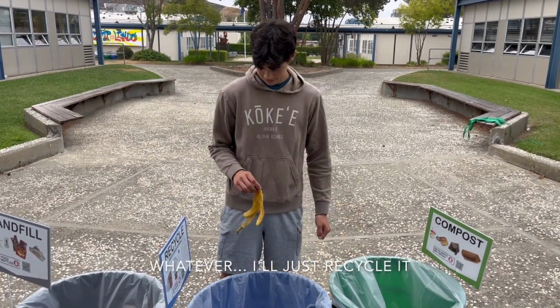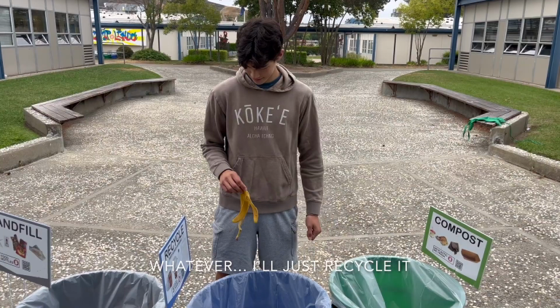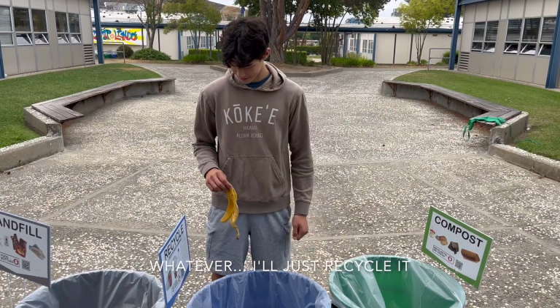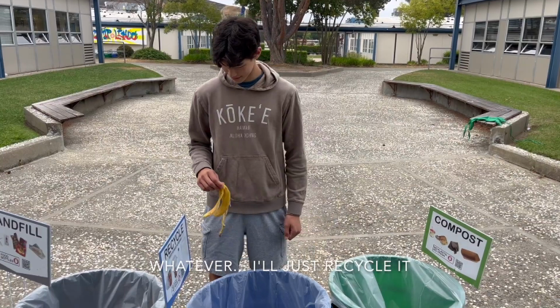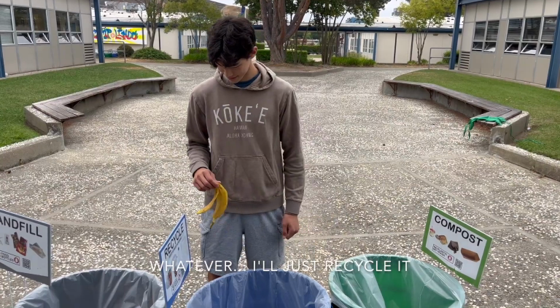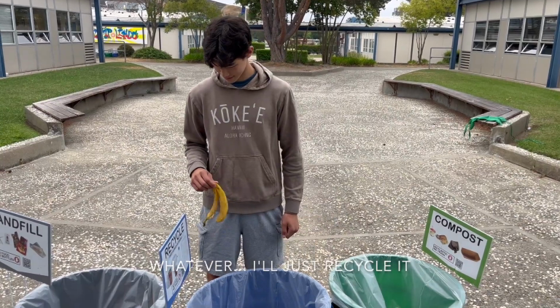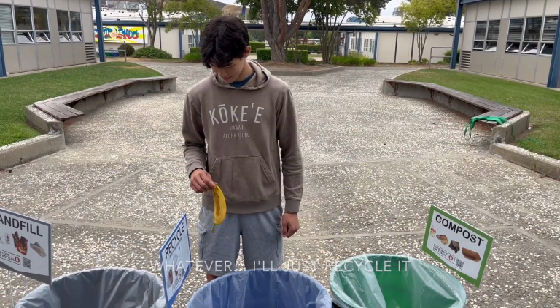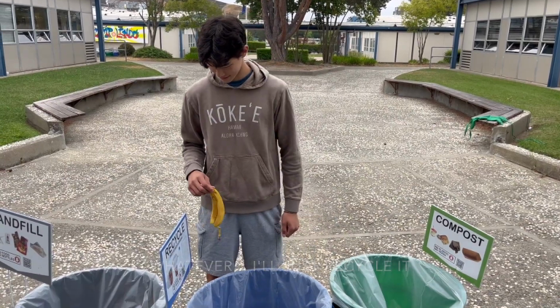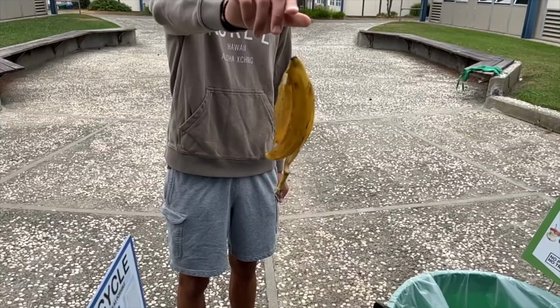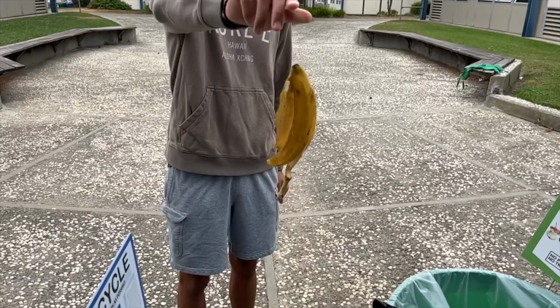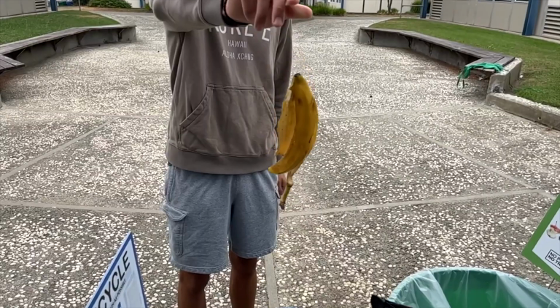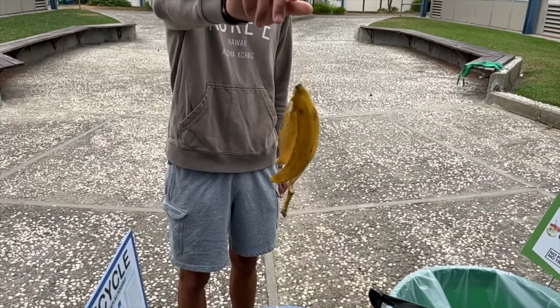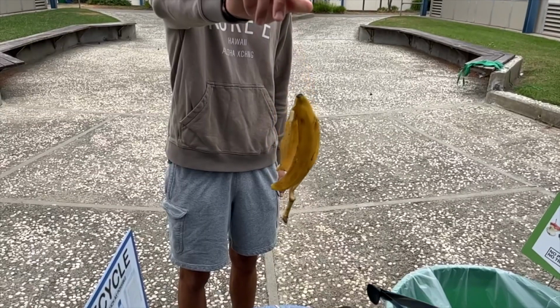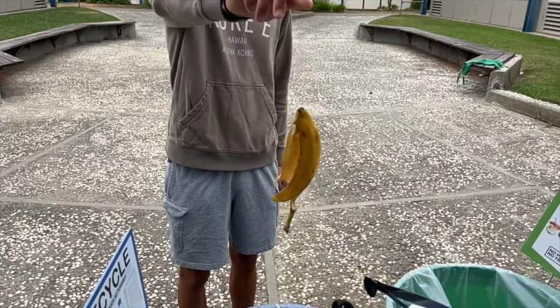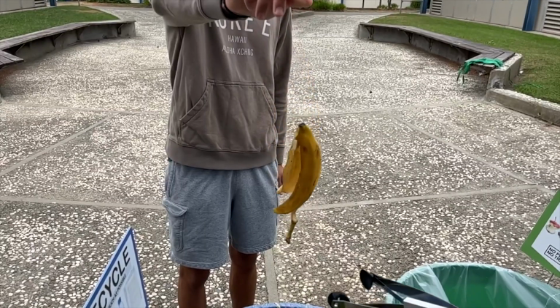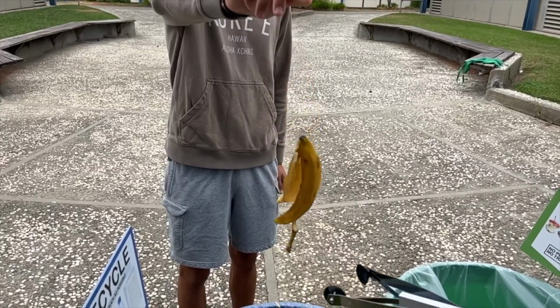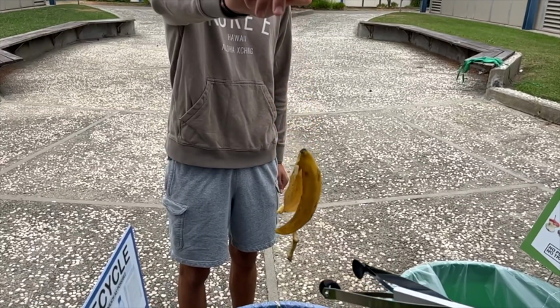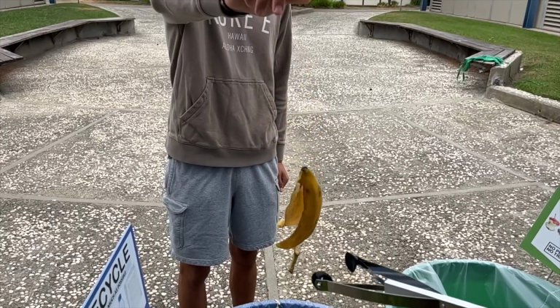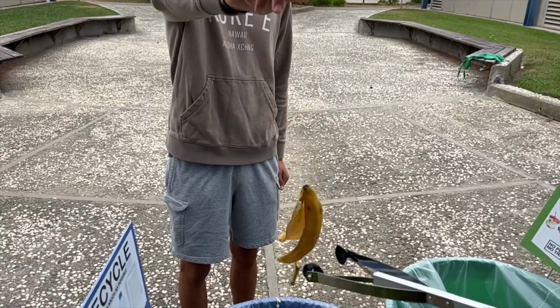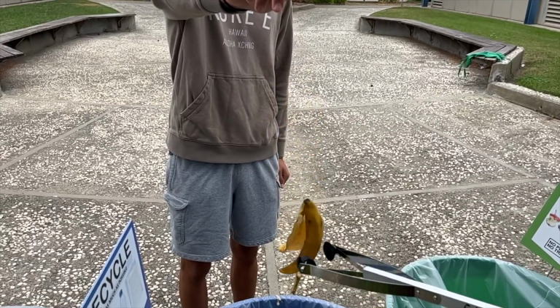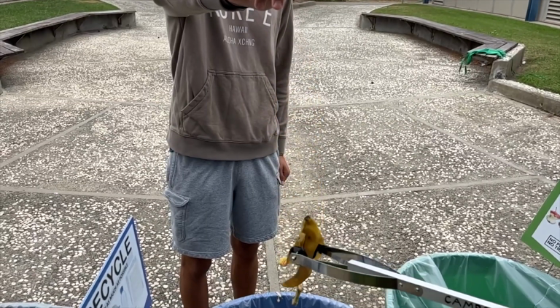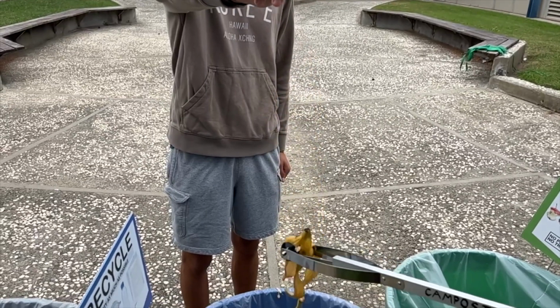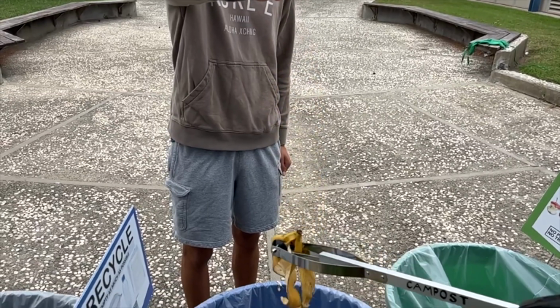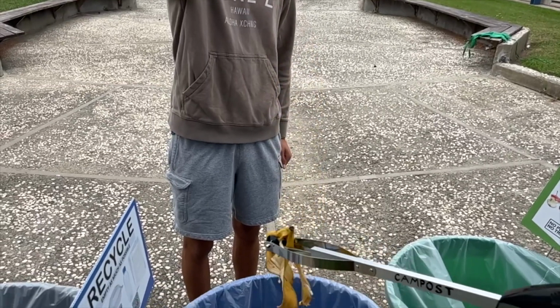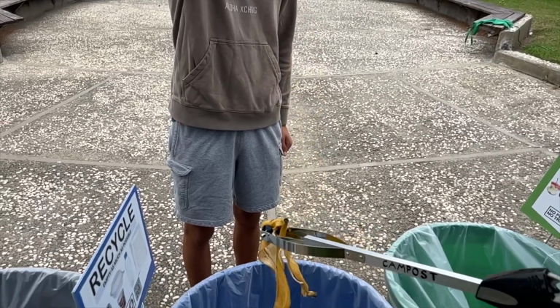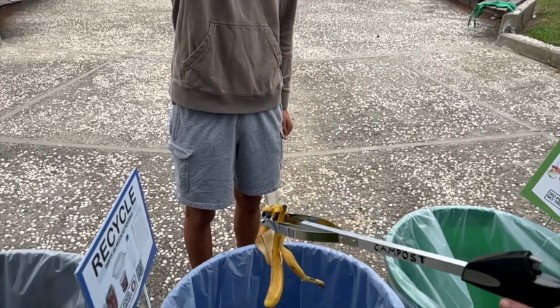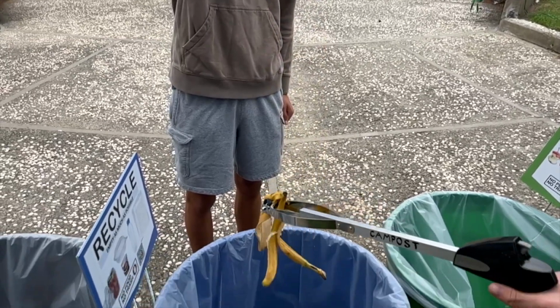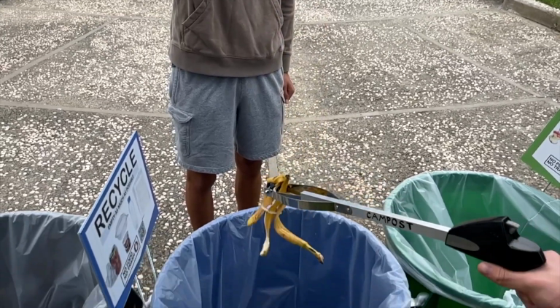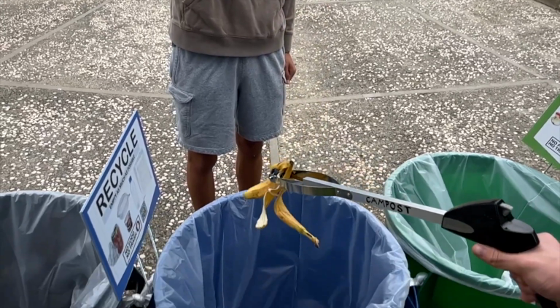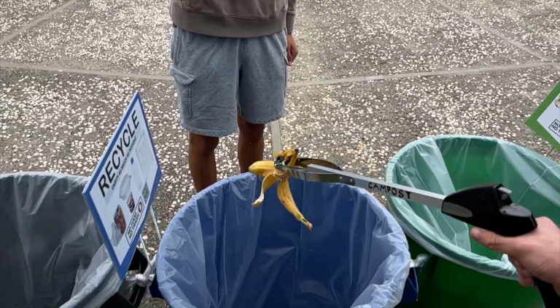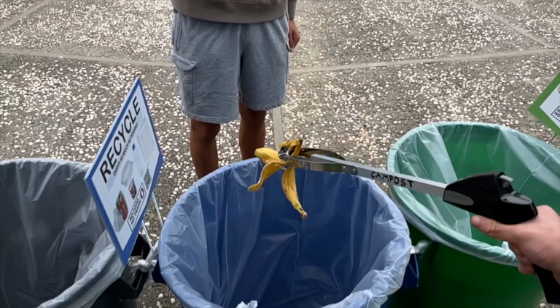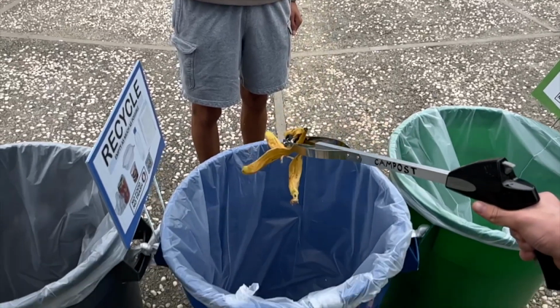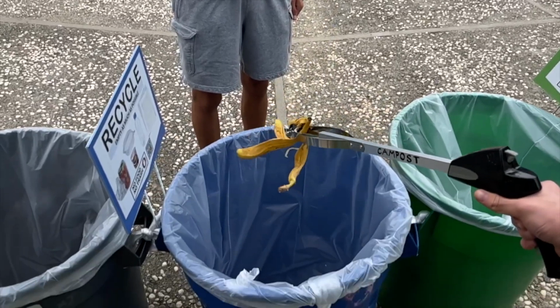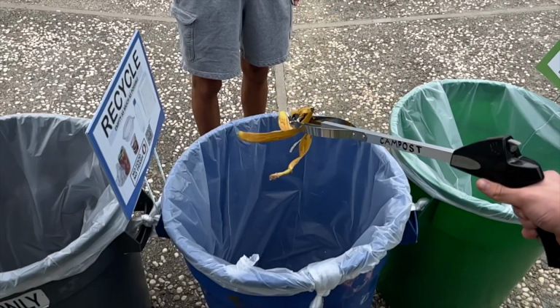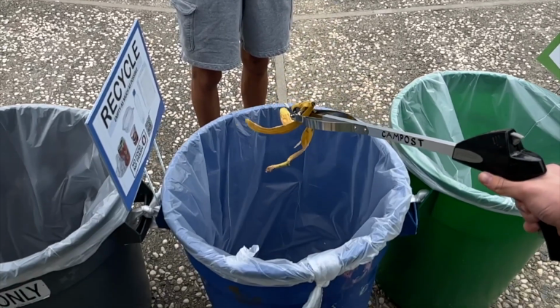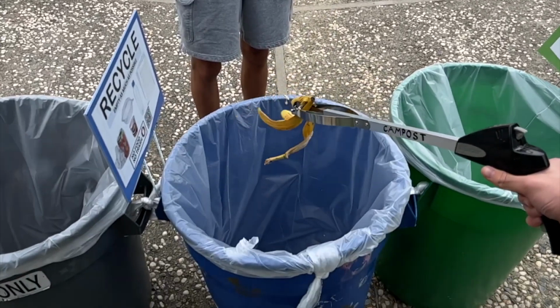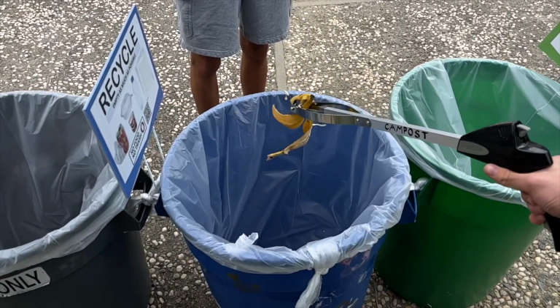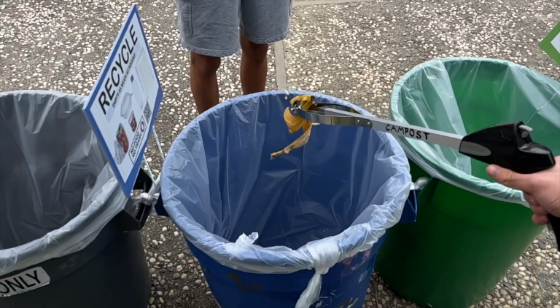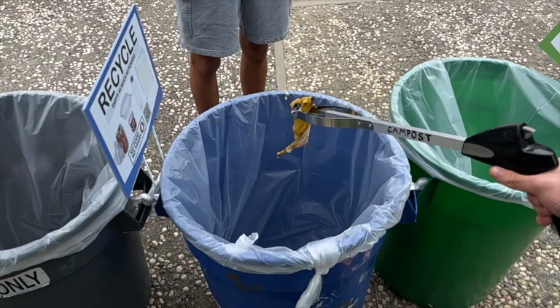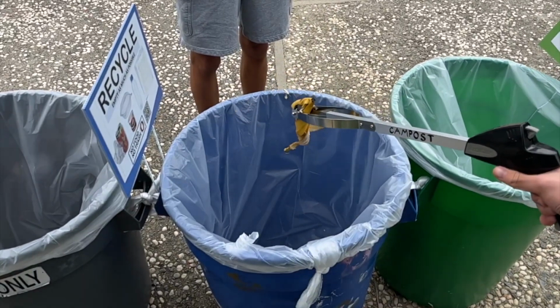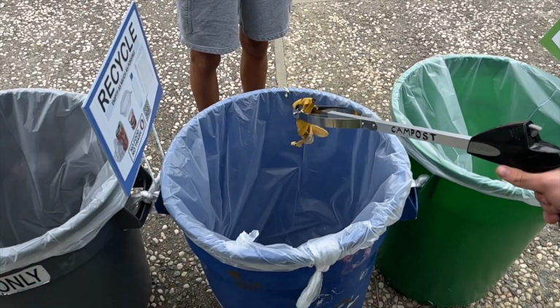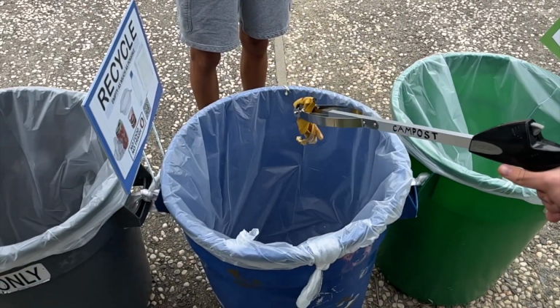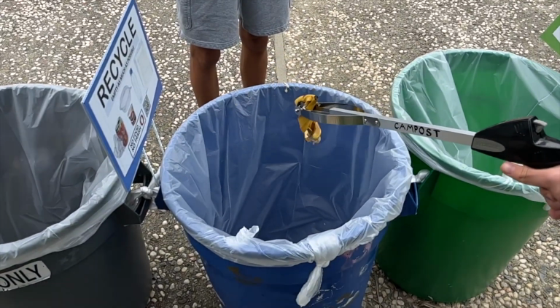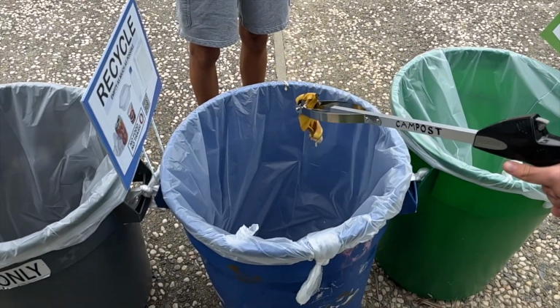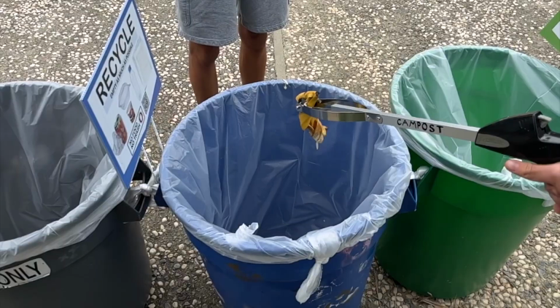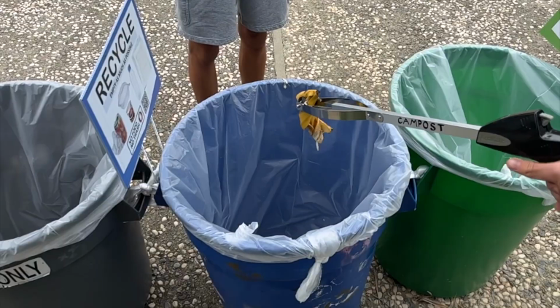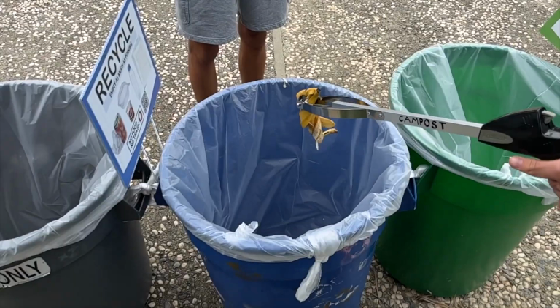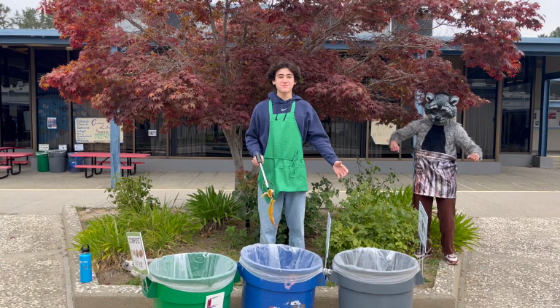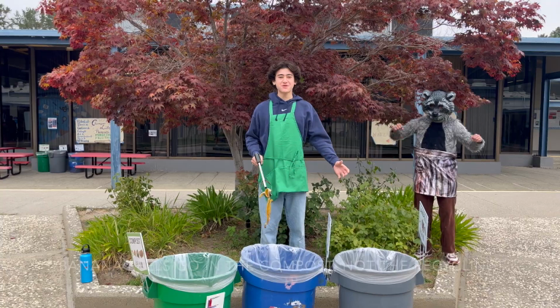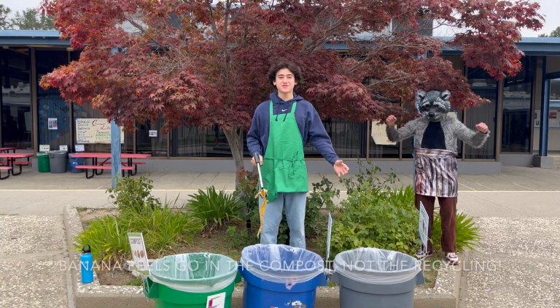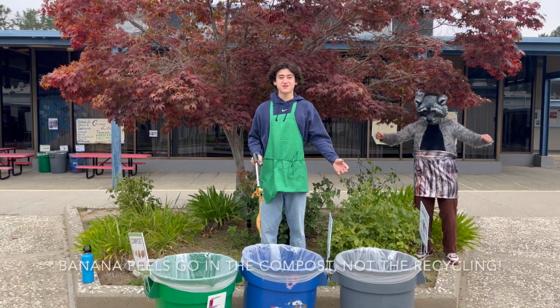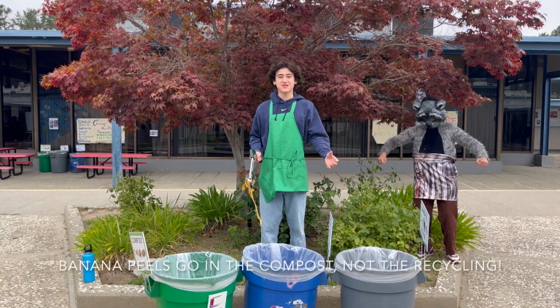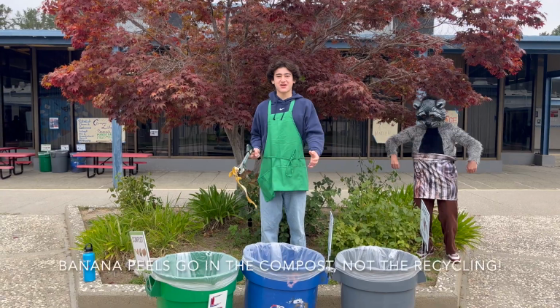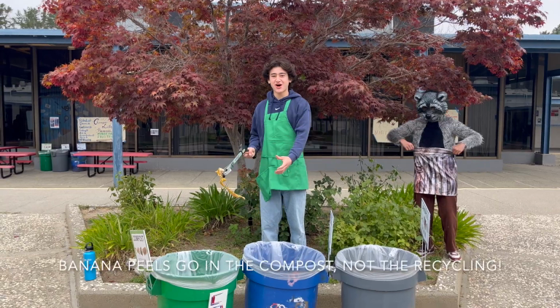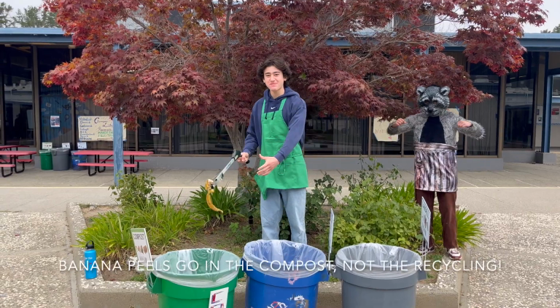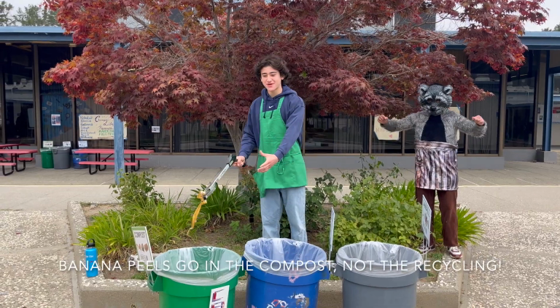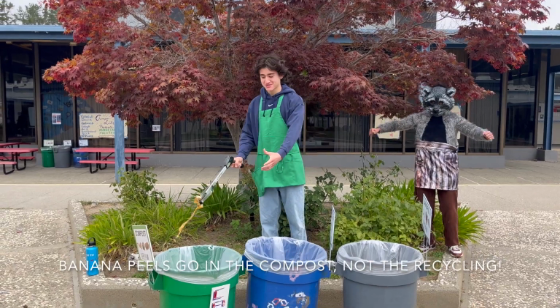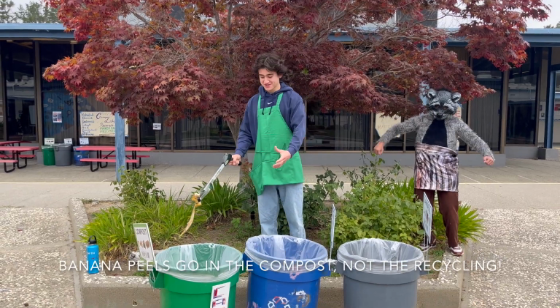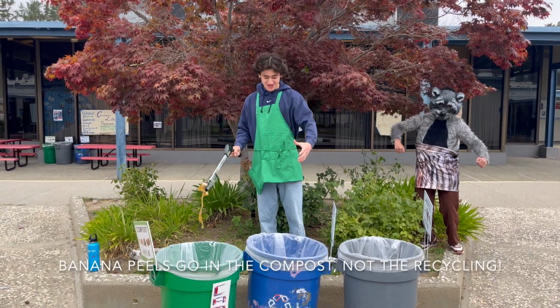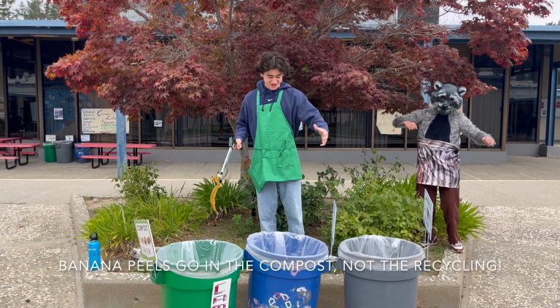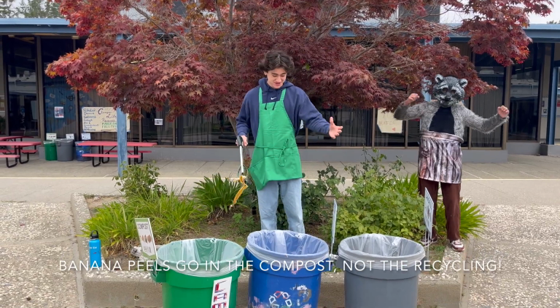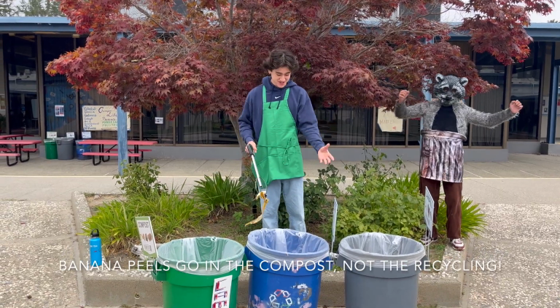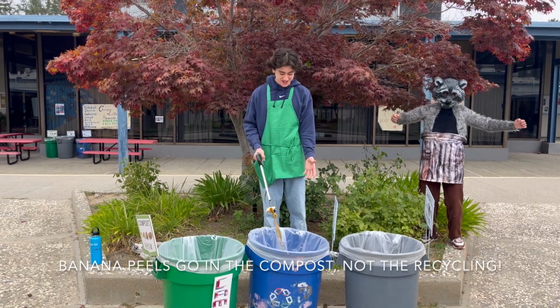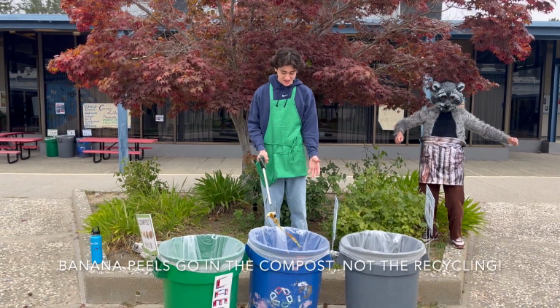I'll just recycle it. Banana peels go in the compost, not the recycling.